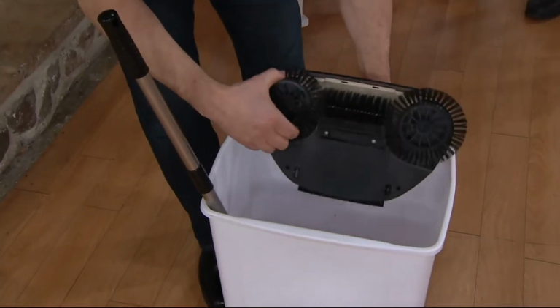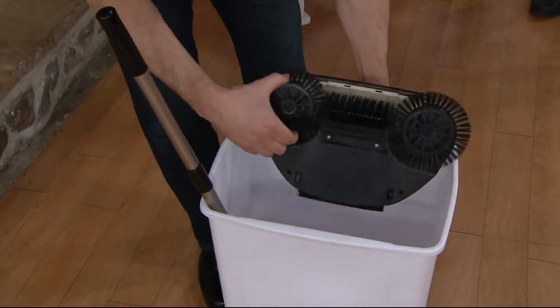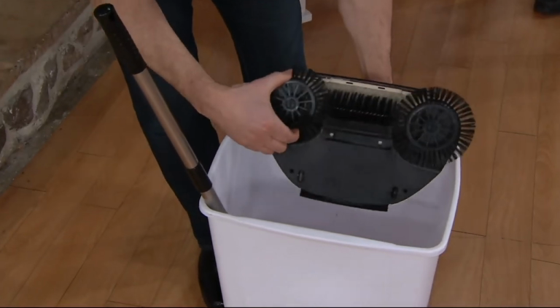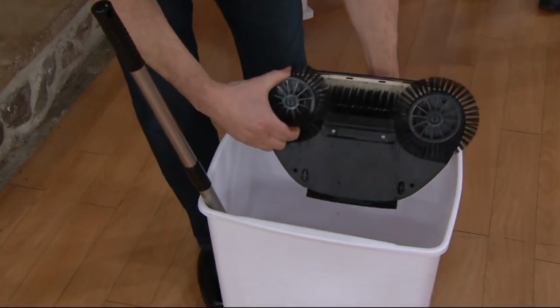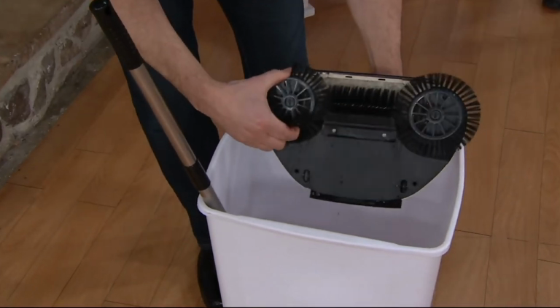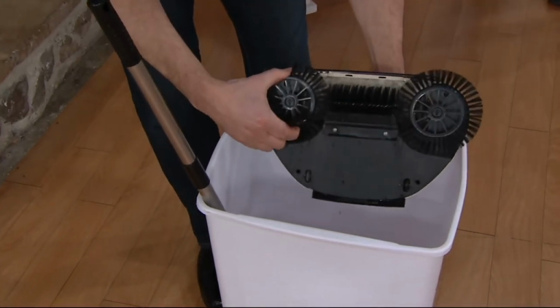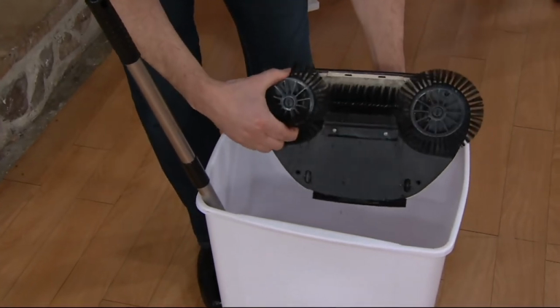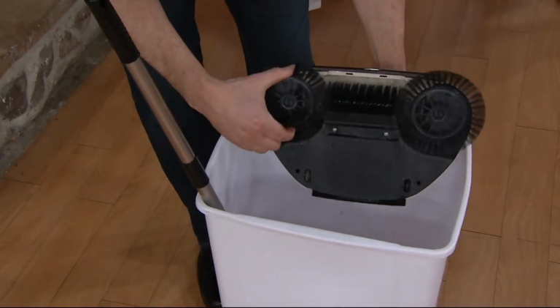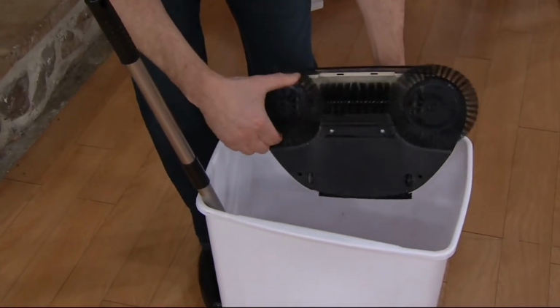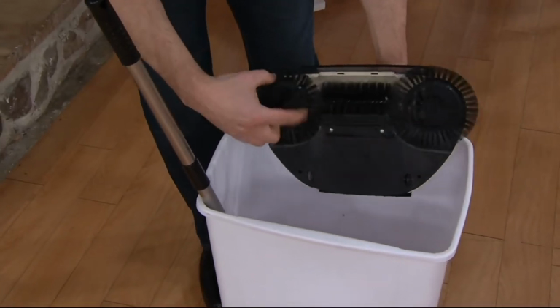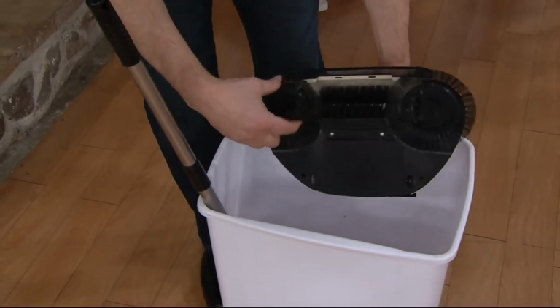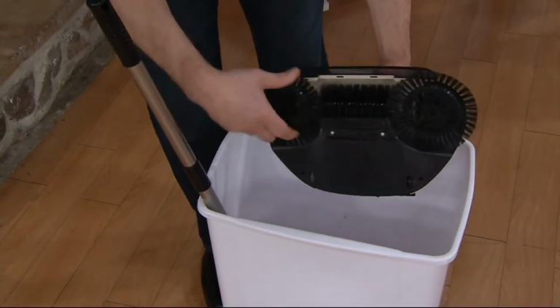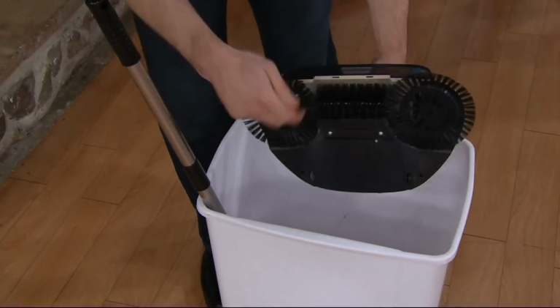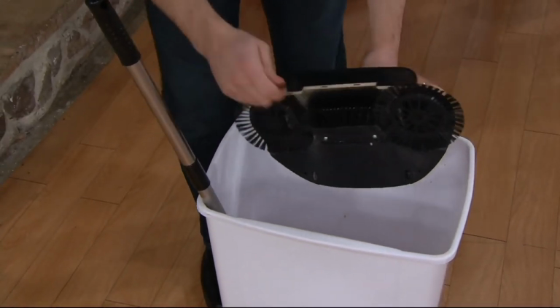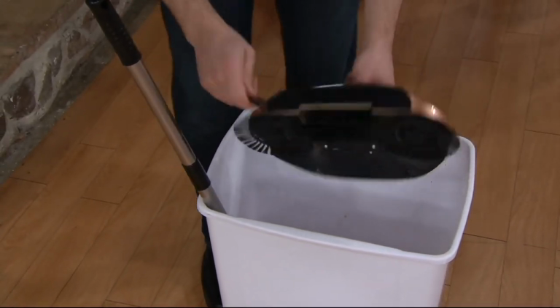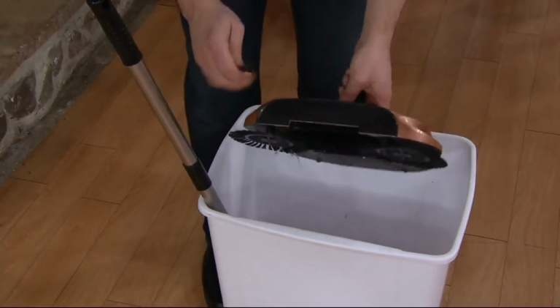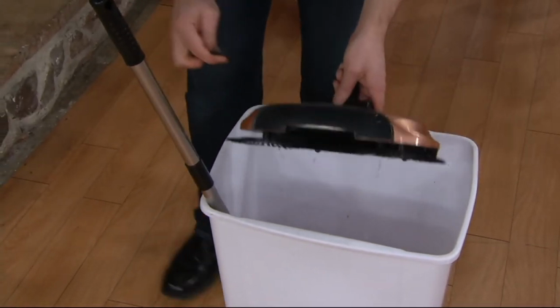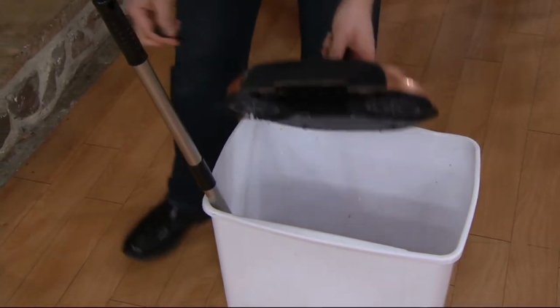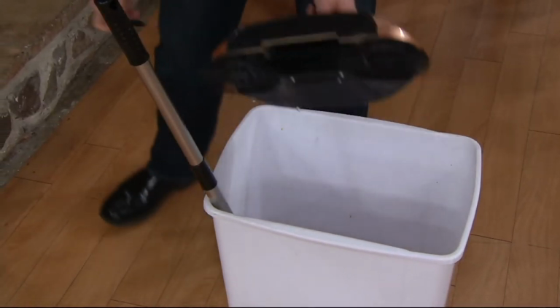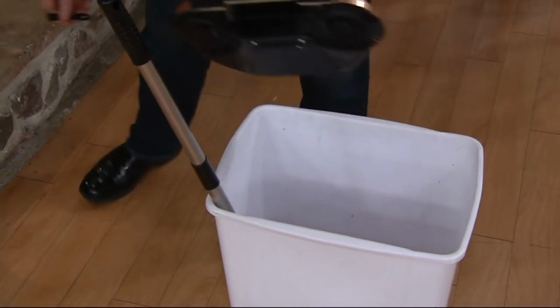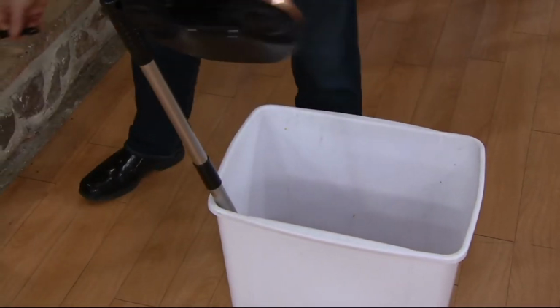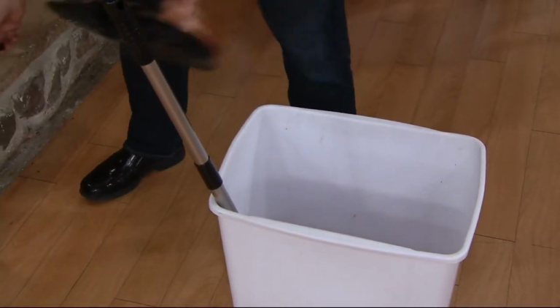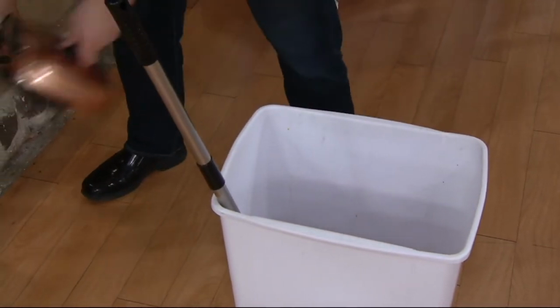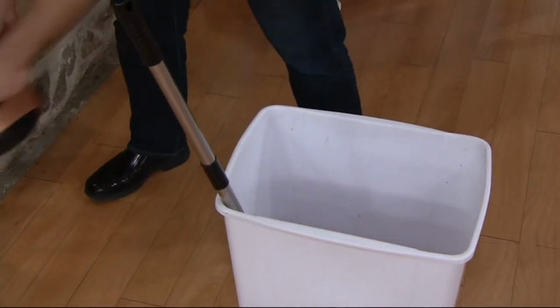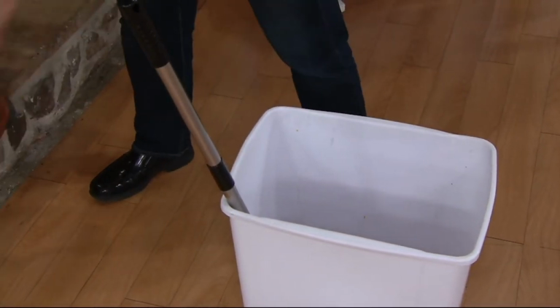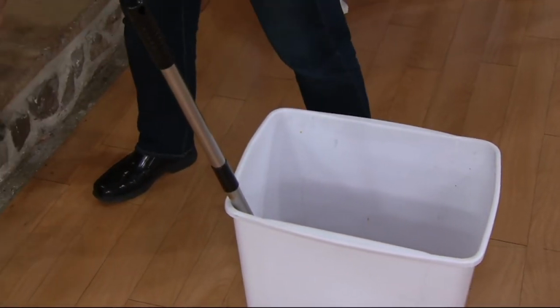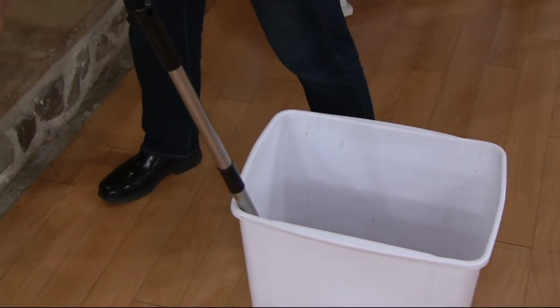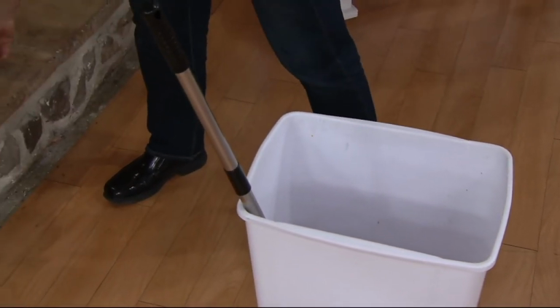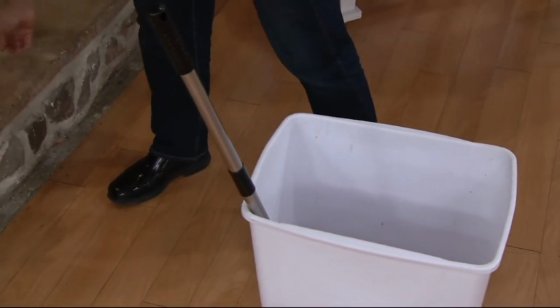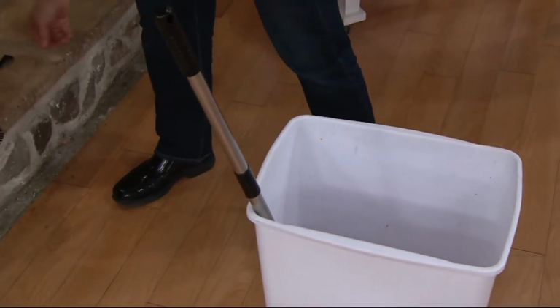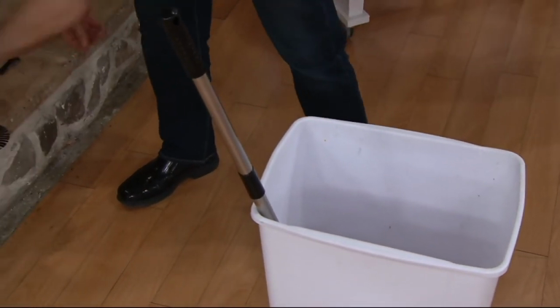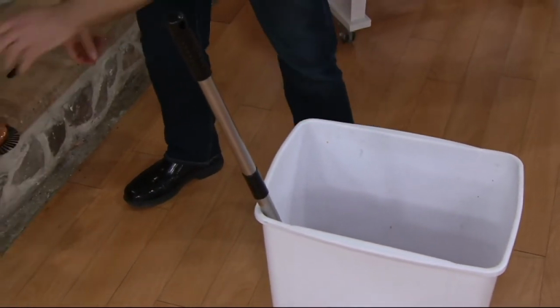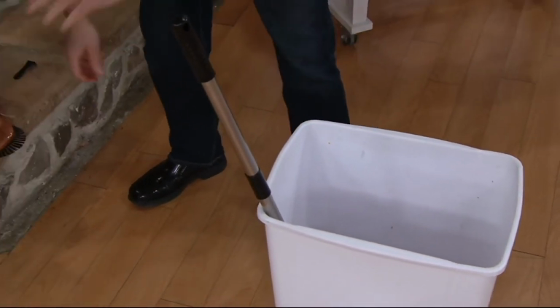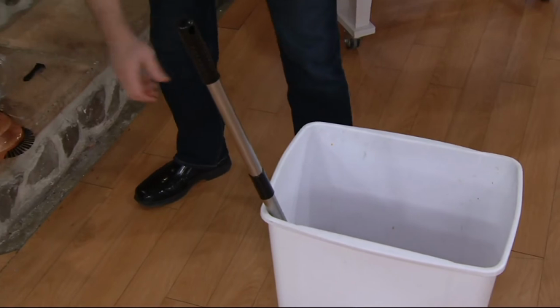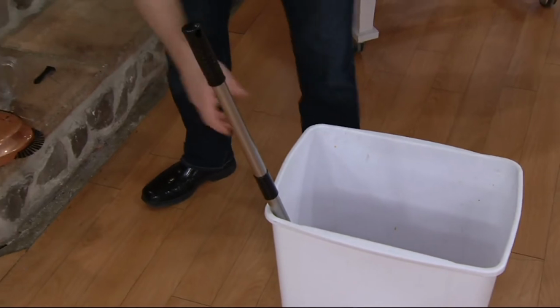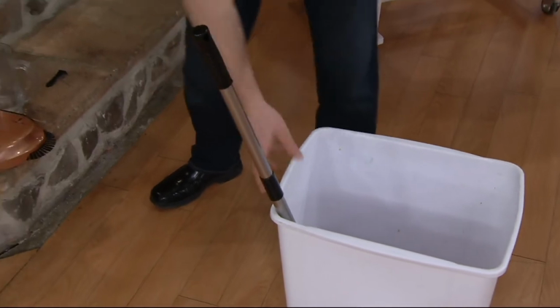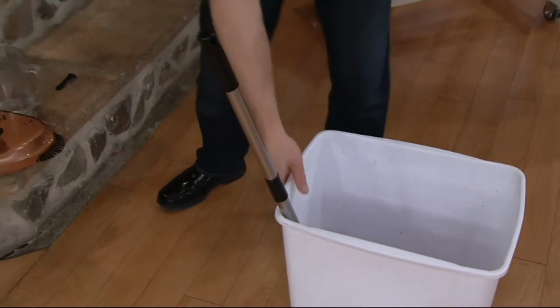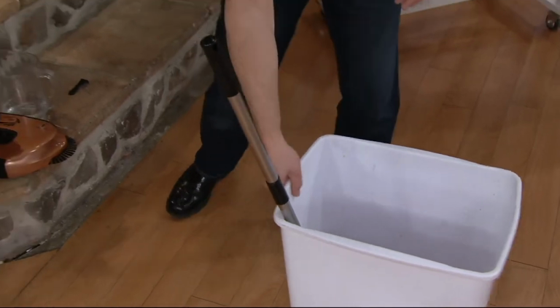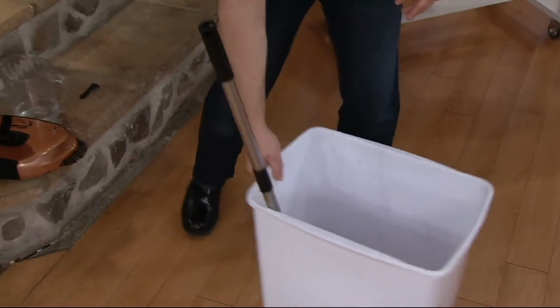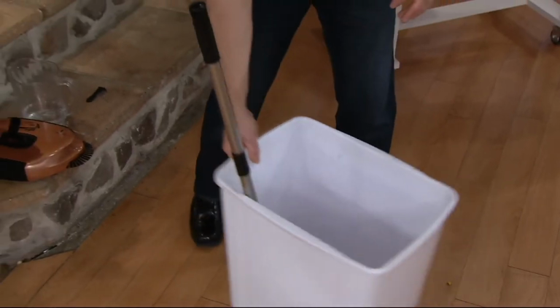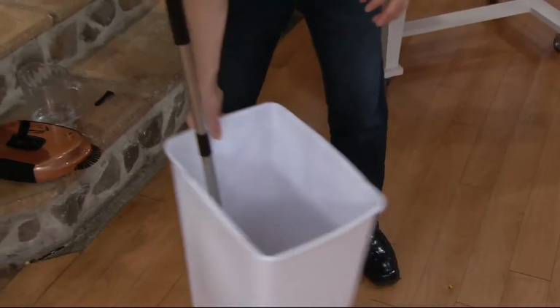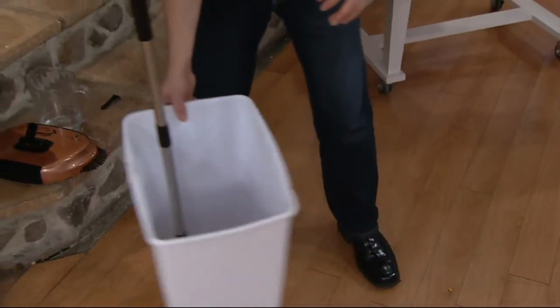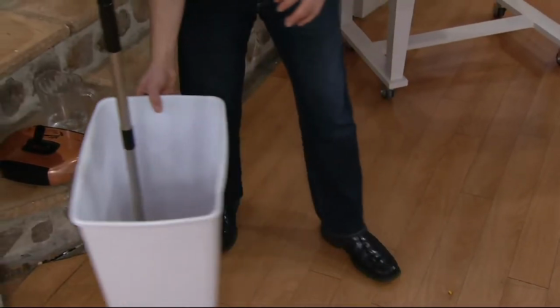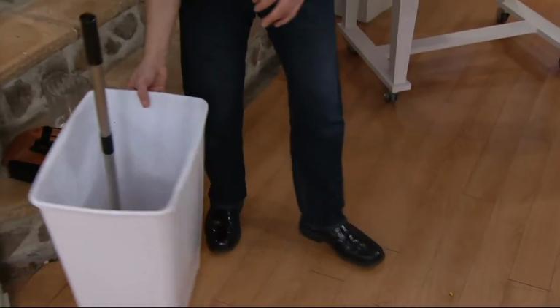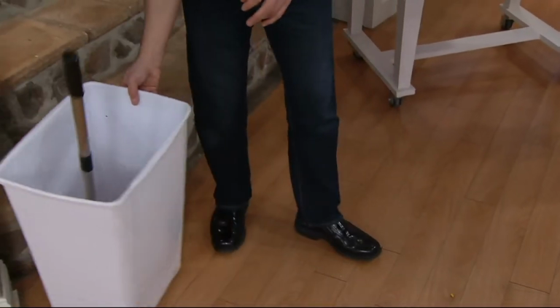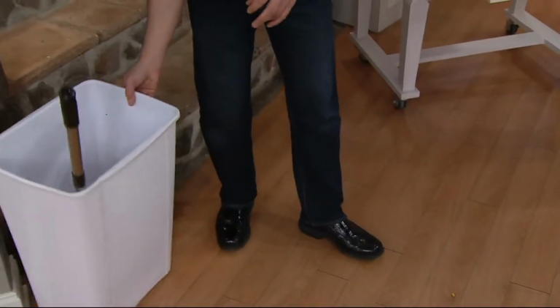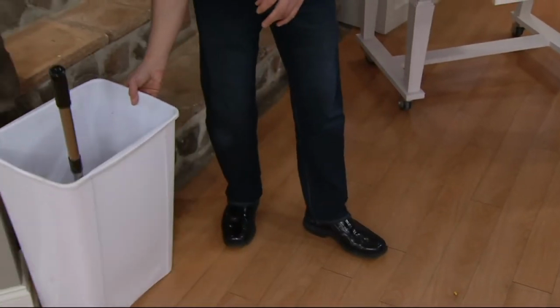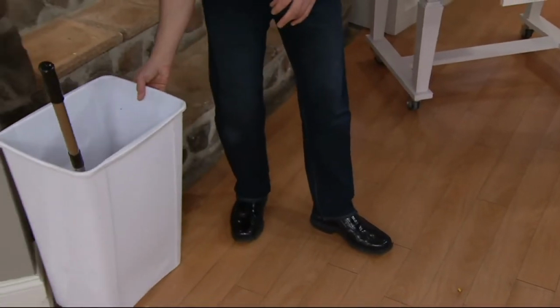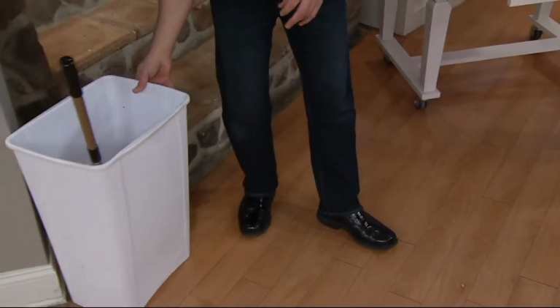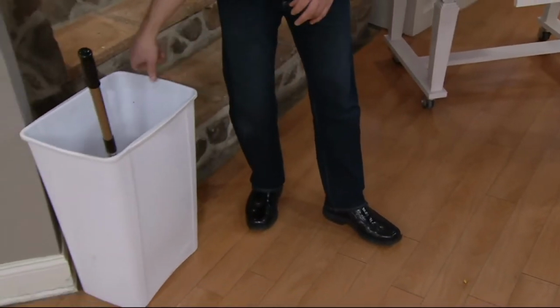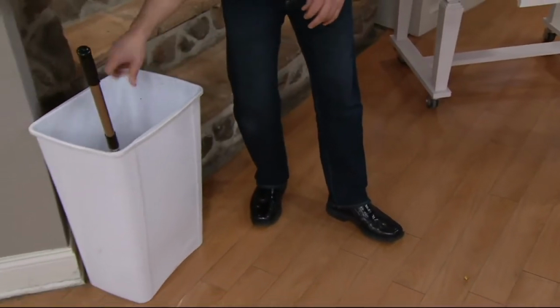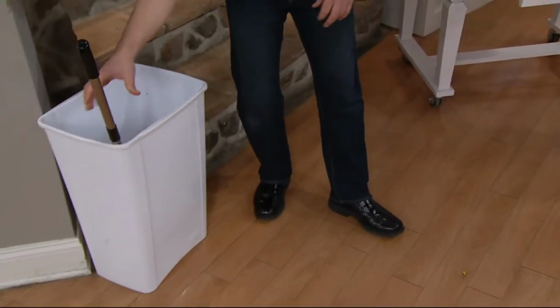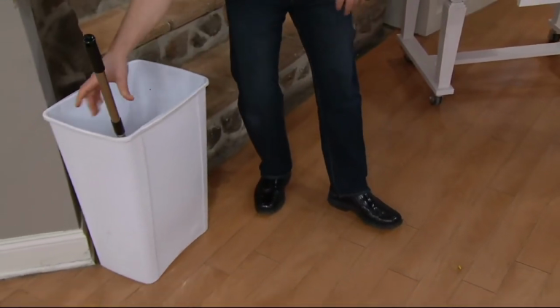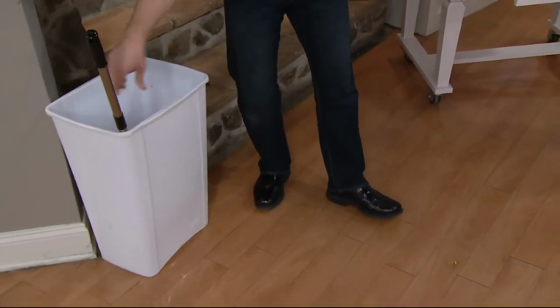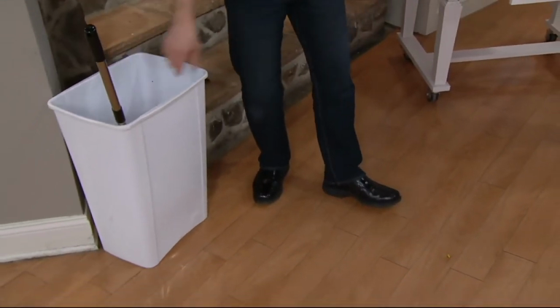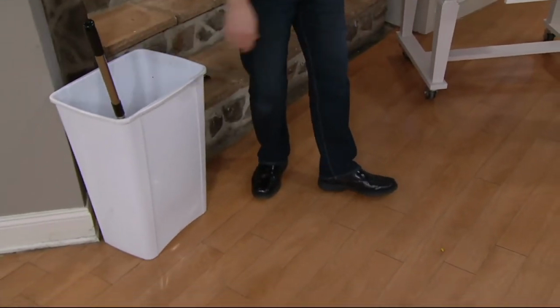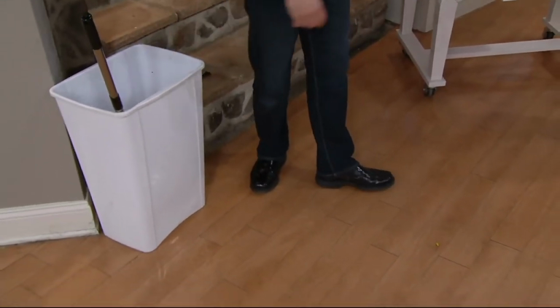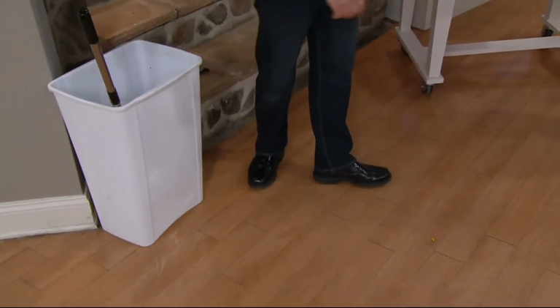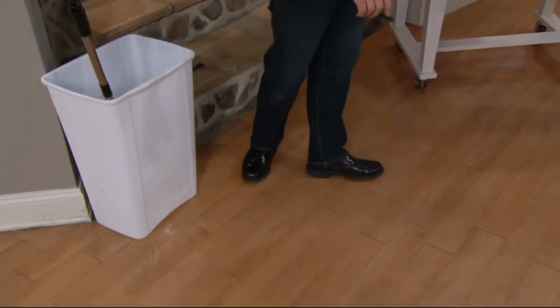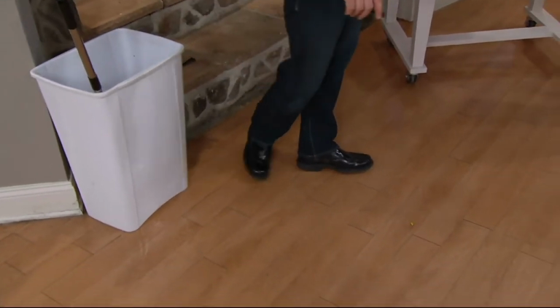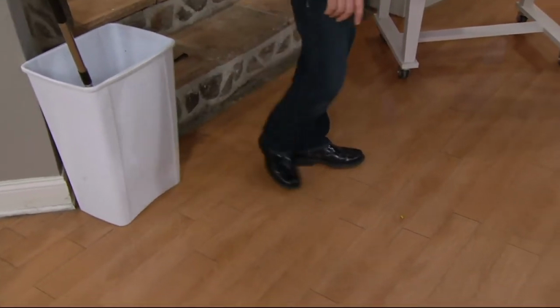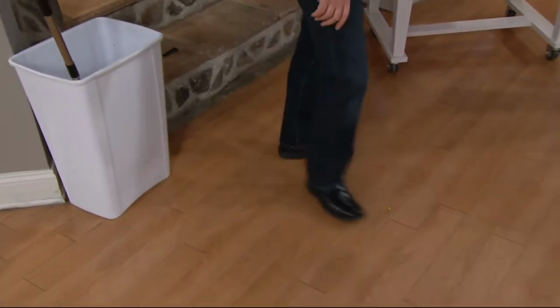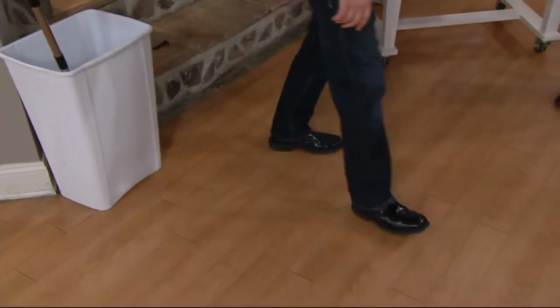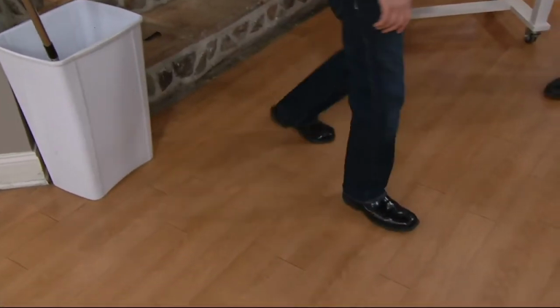These brushes come off too if you need them to, because the whole machine comes apart in seconds — virtually no assembly. All you need to do is just take the handle apart.